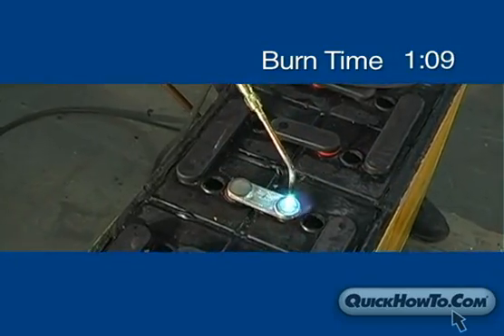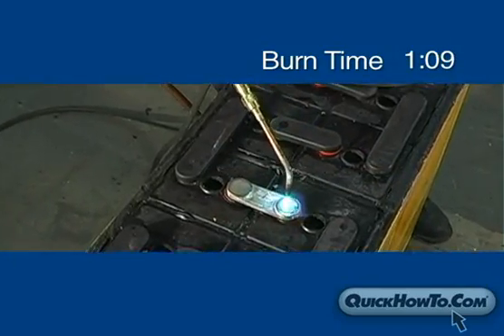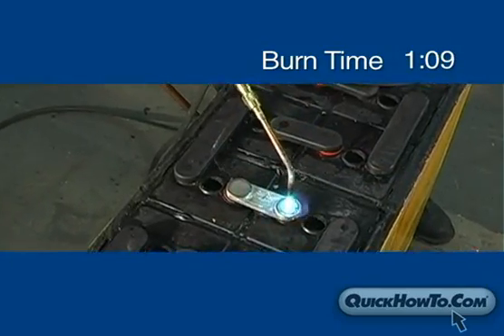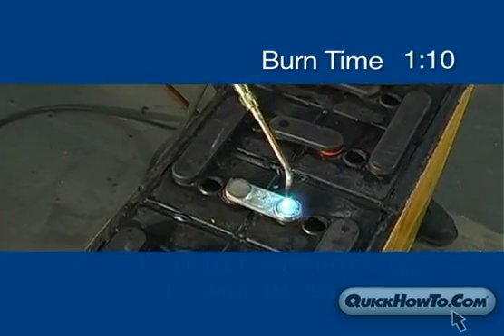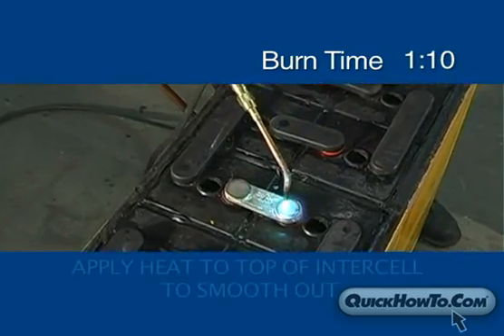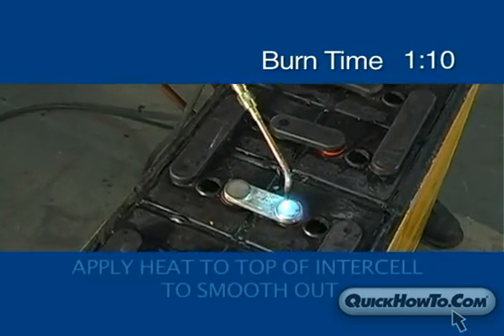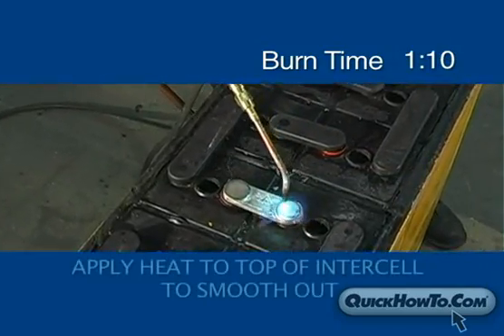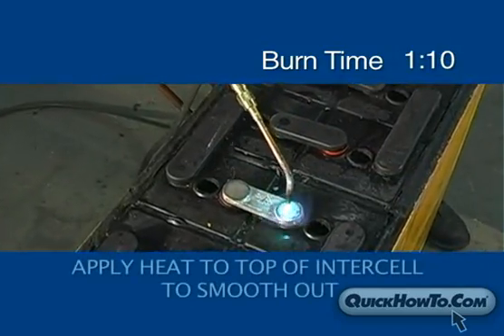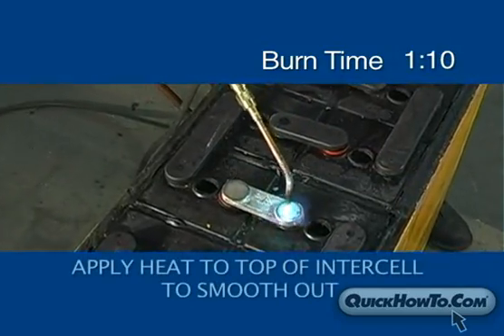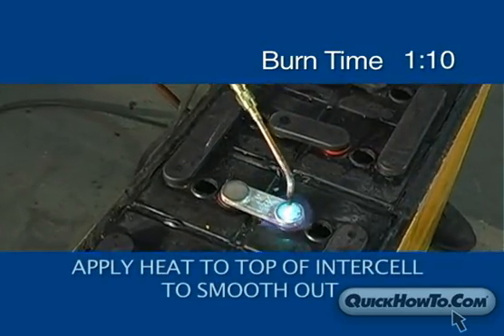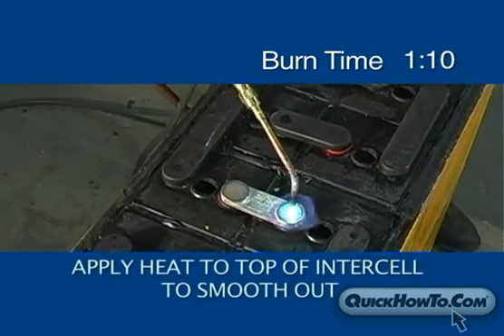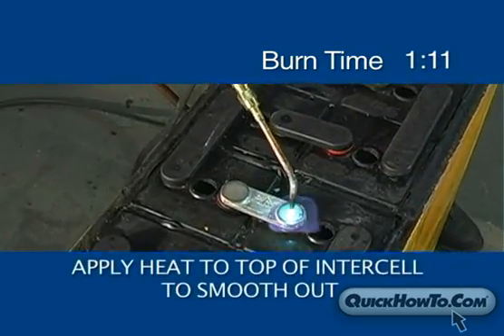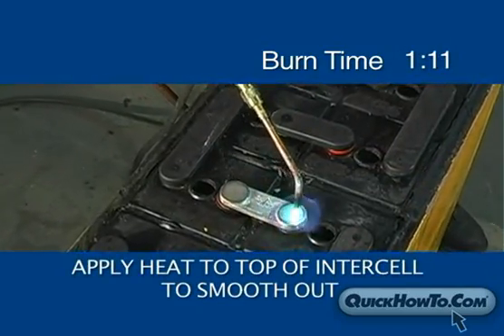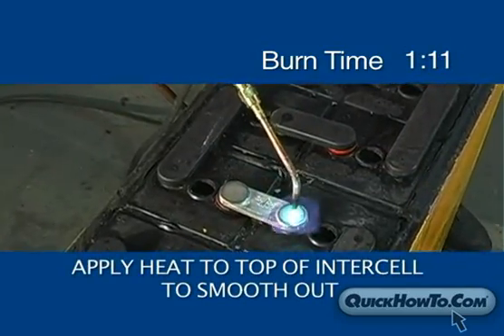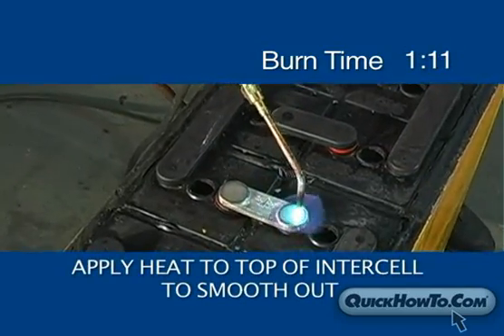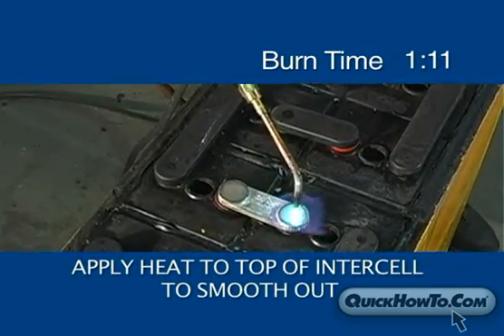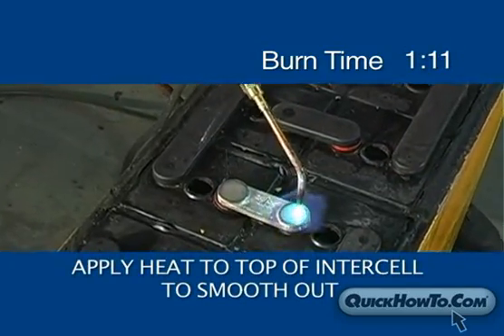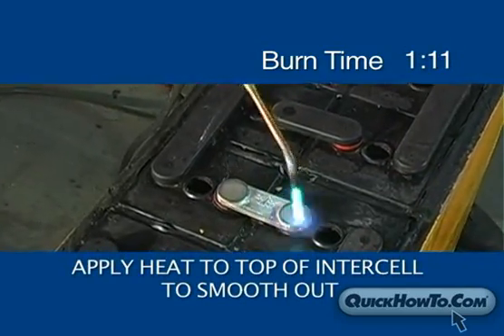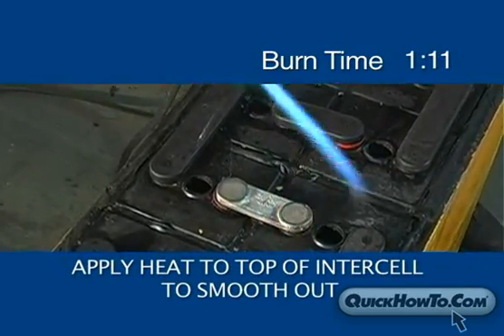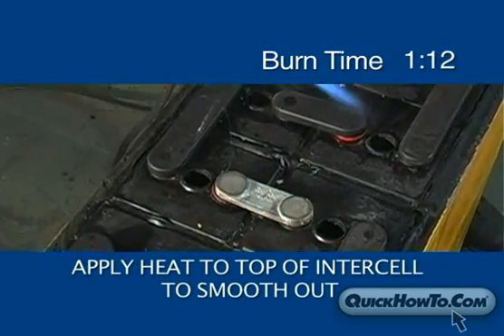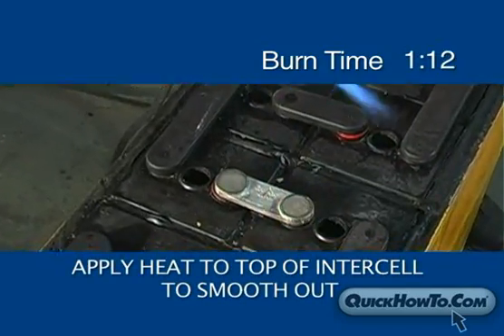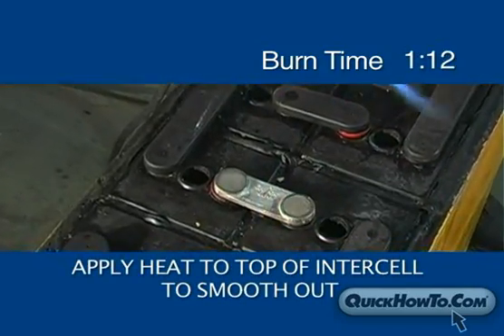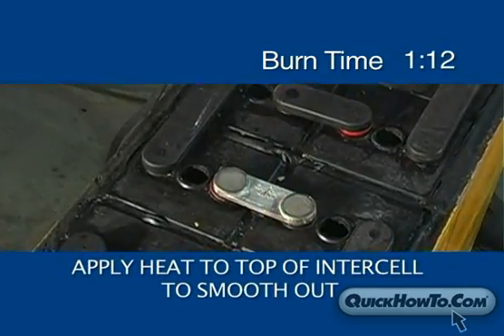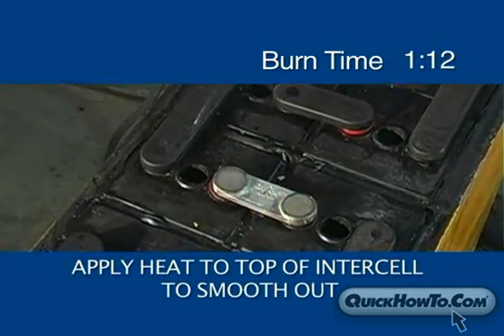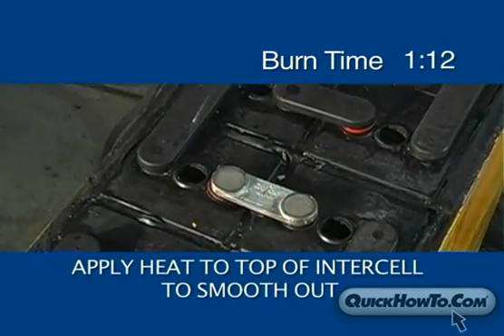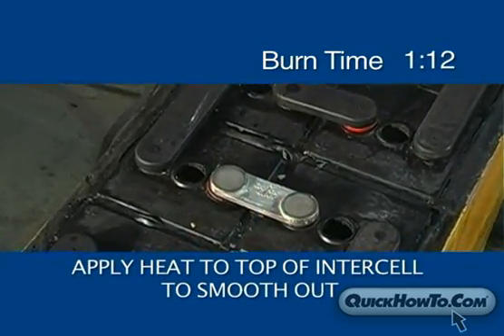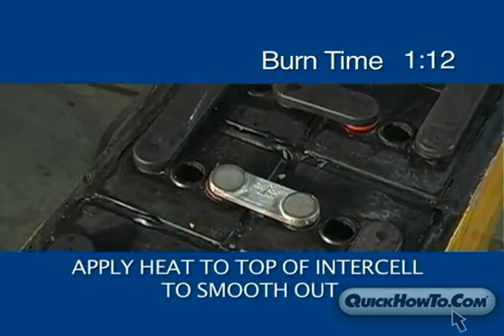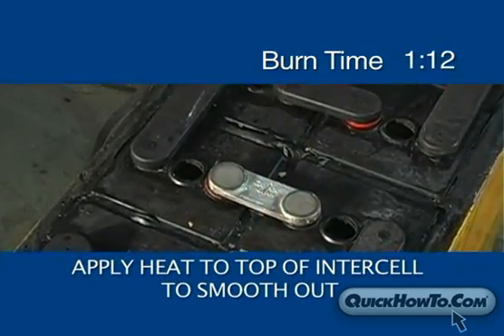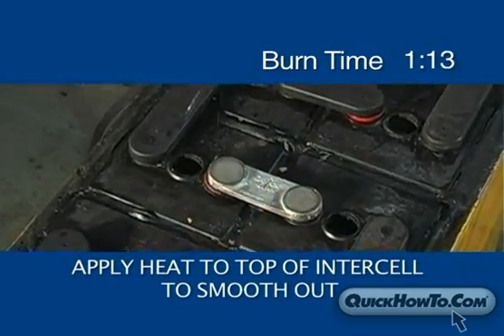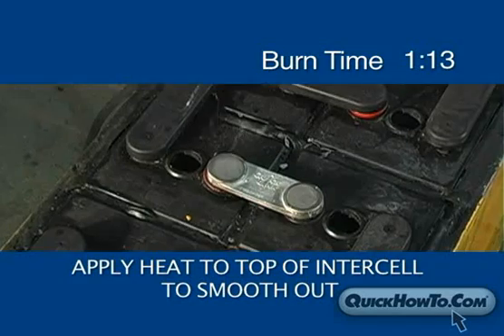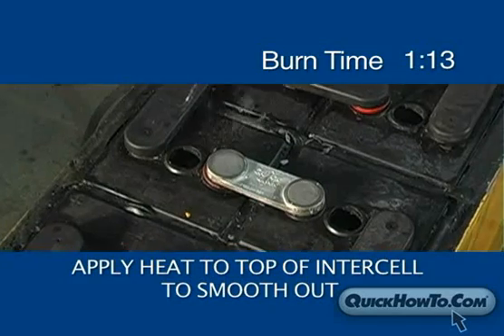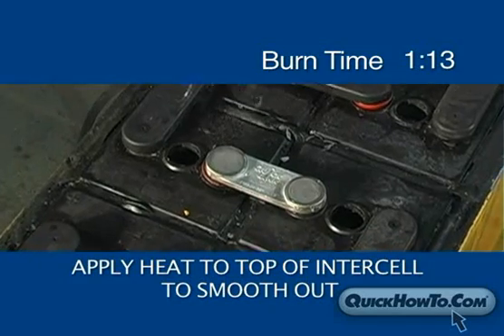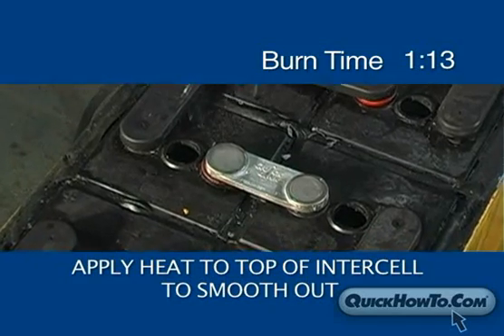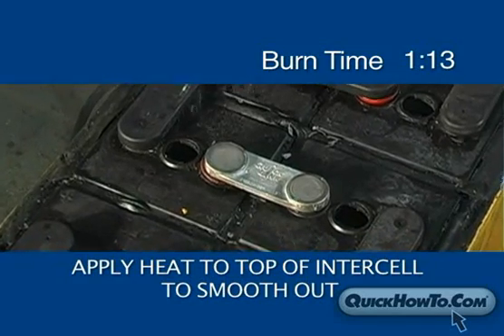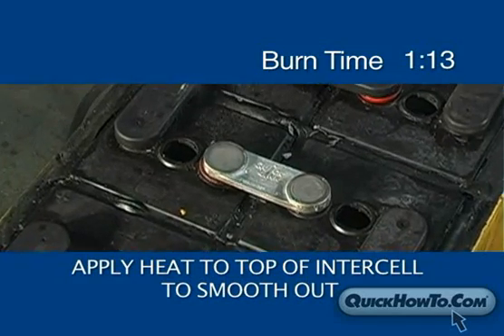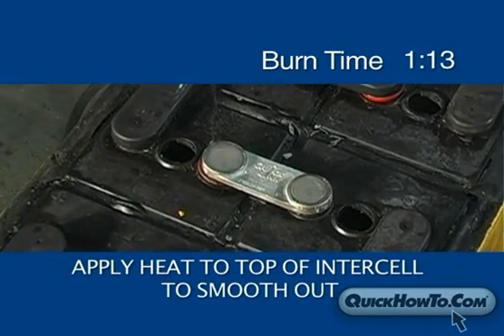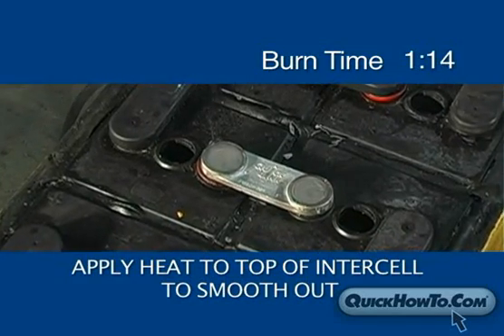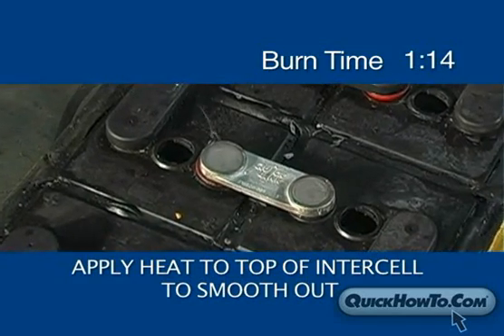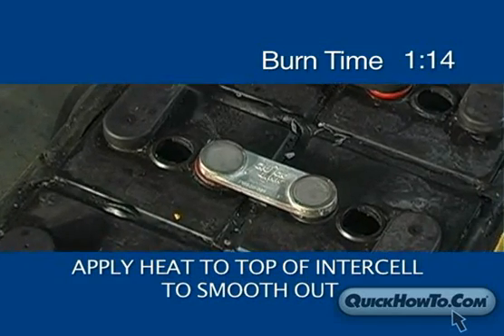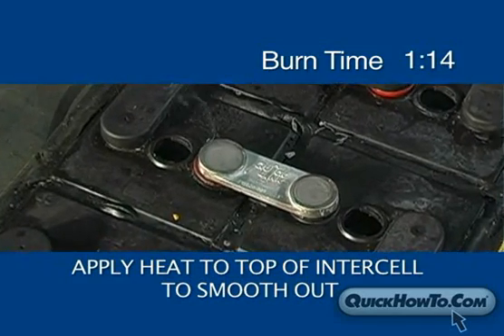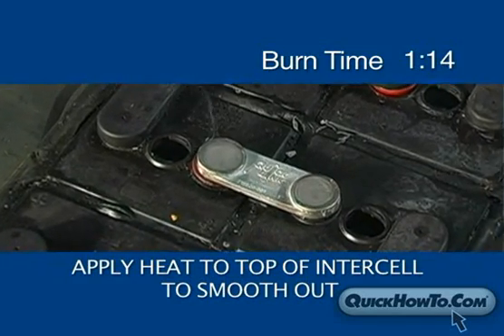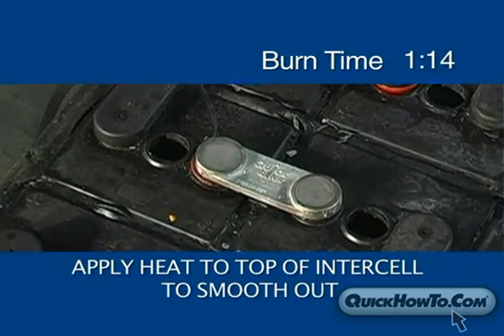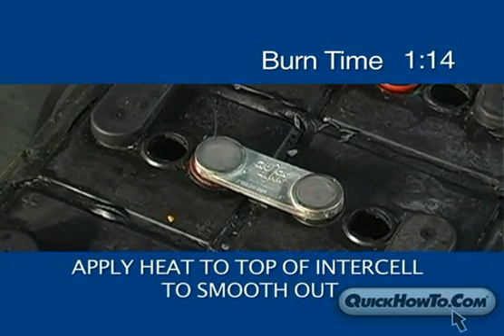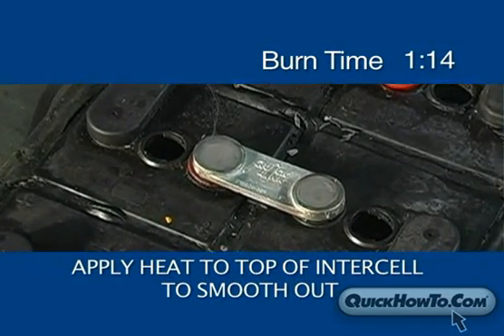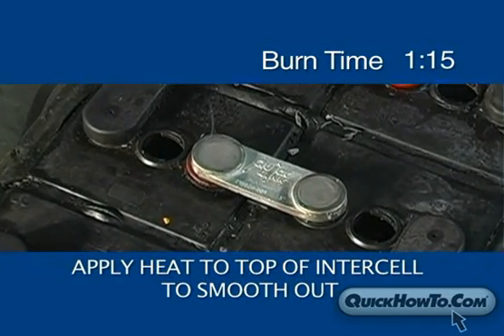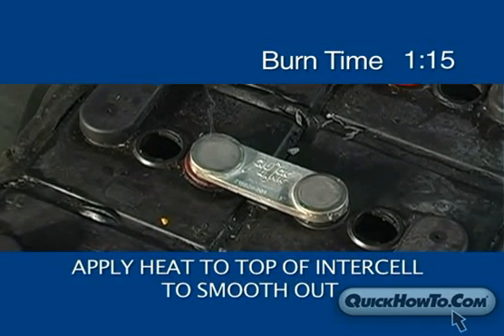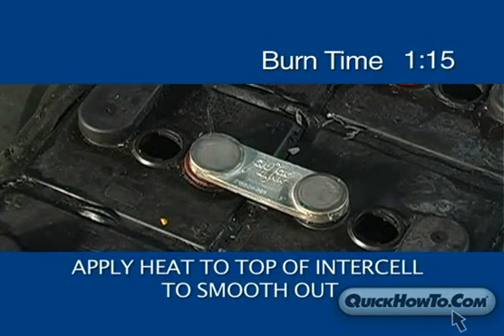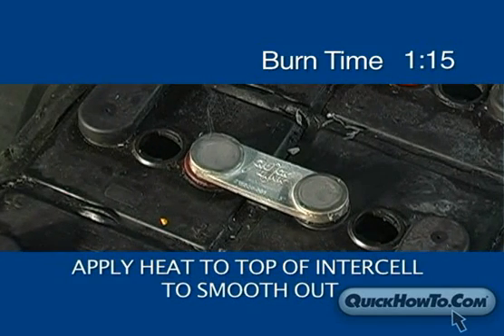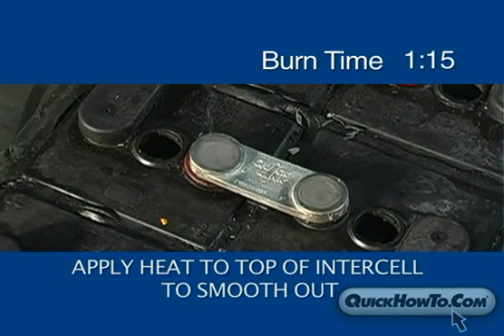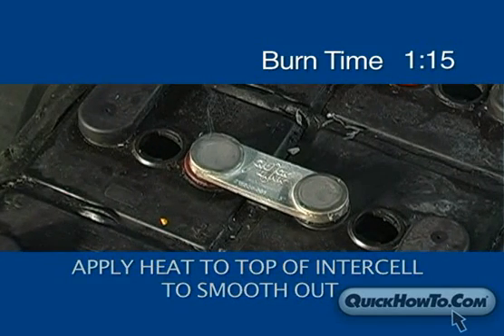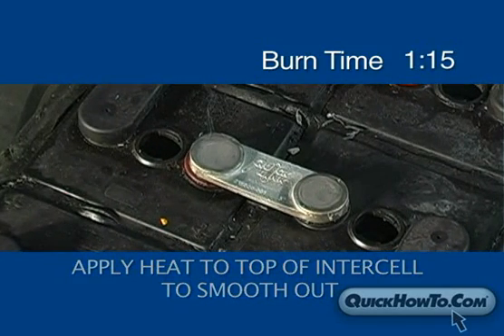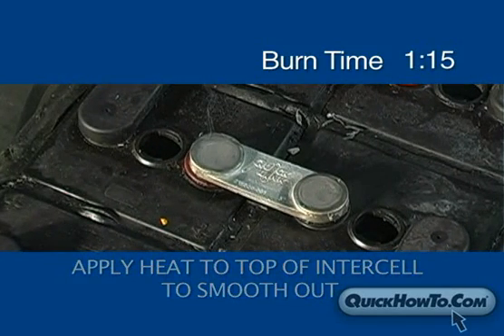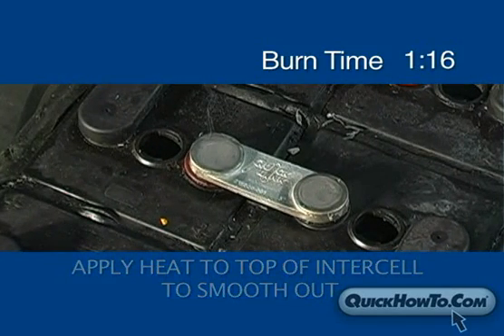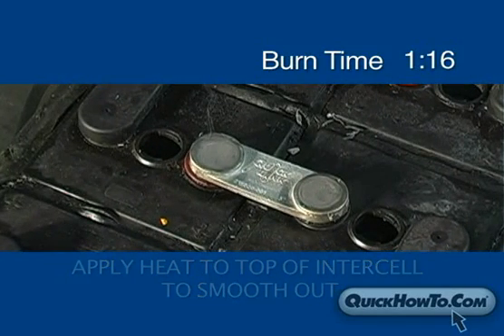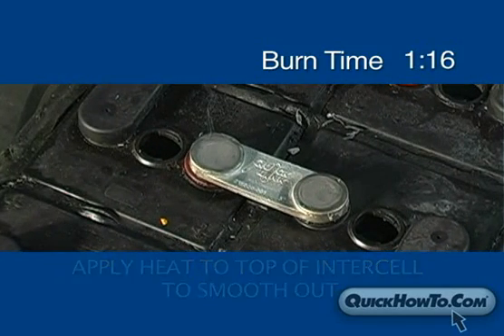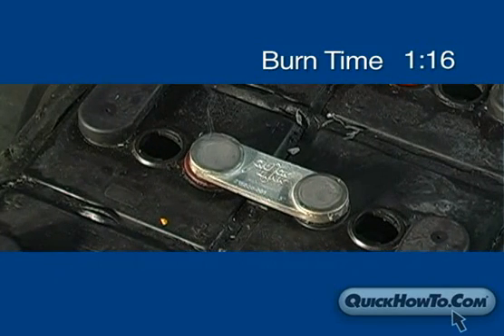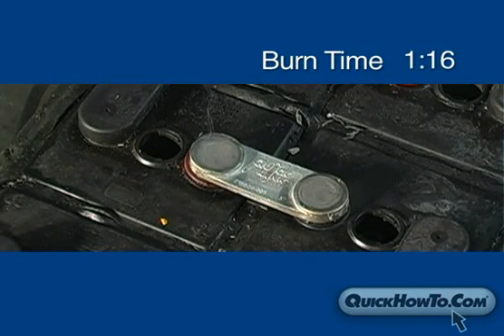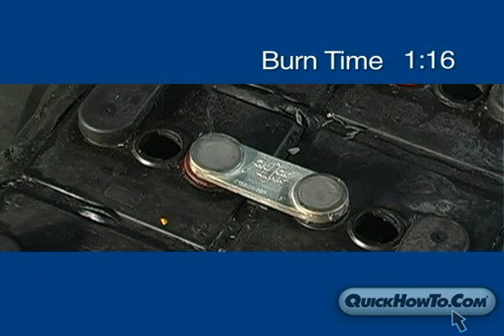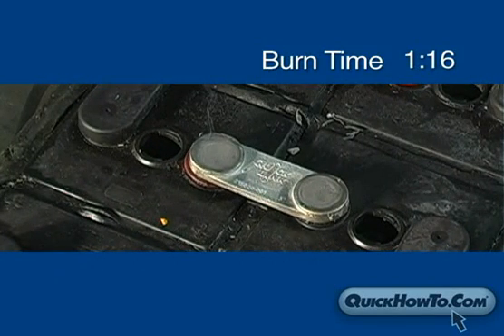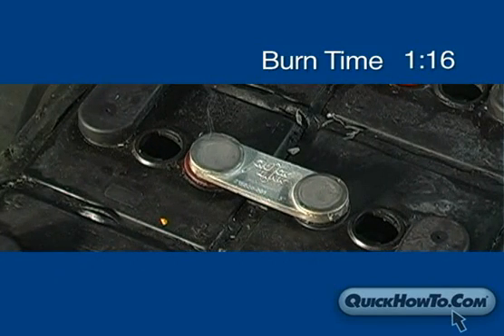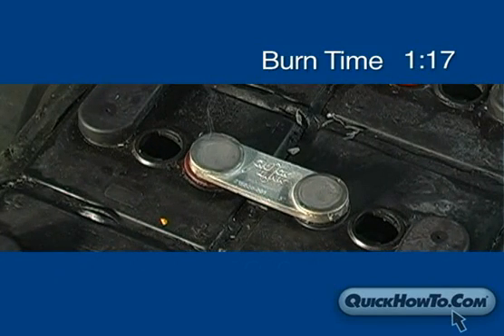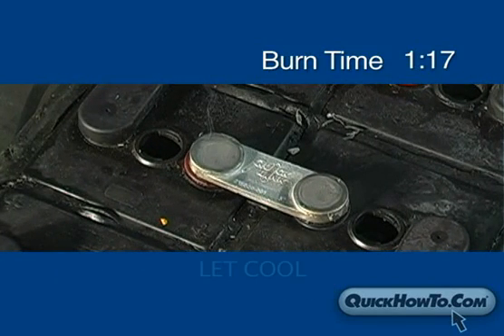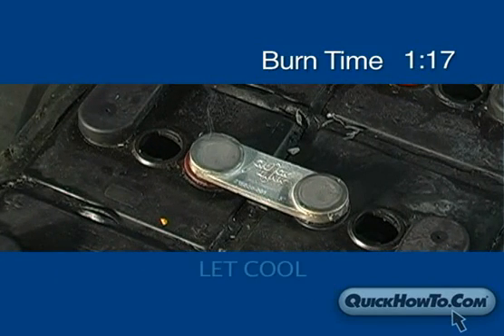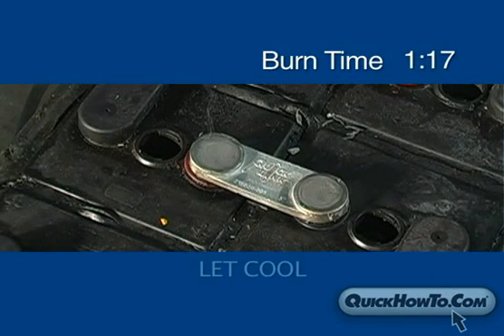Finish off the burn by applying heat to the top of the intercell to smooth out the surface. Be sure you let it cool before touching the terminal.